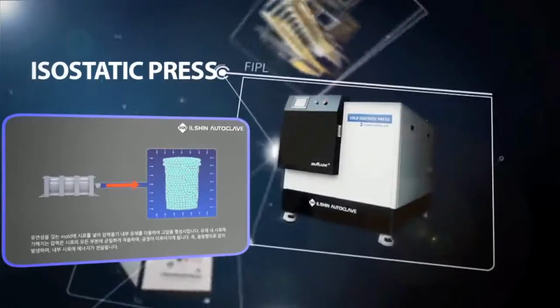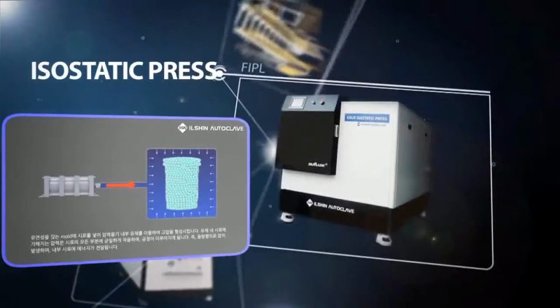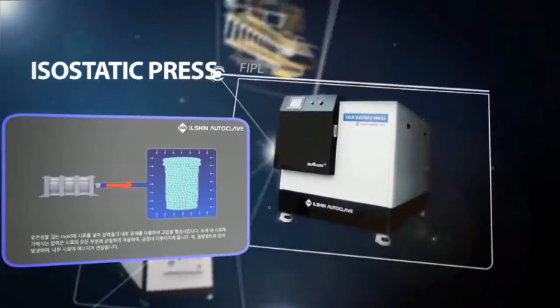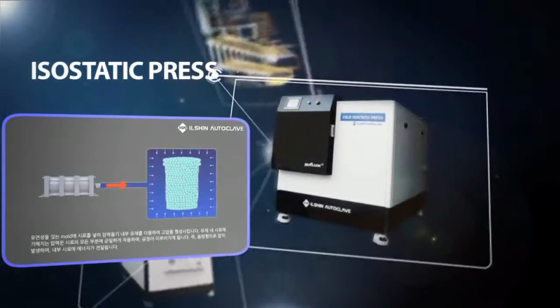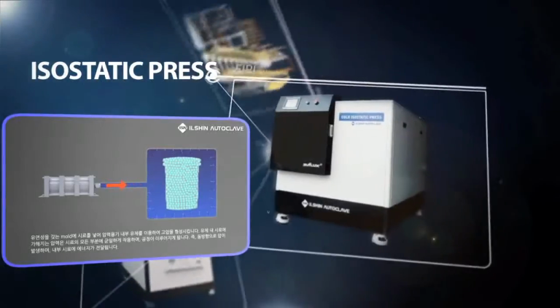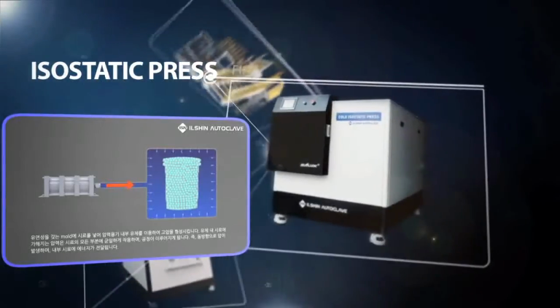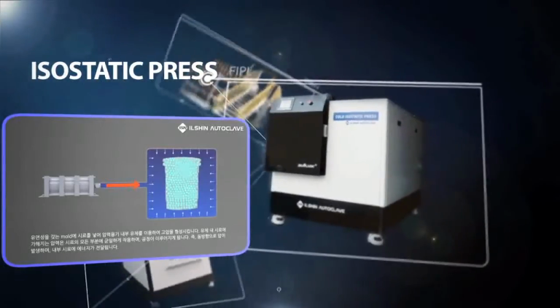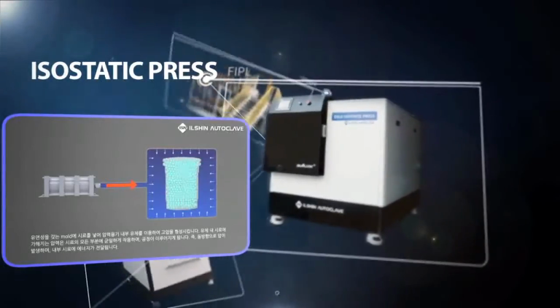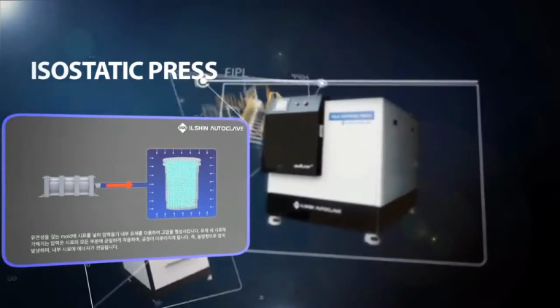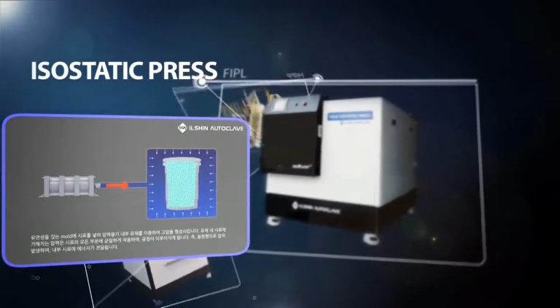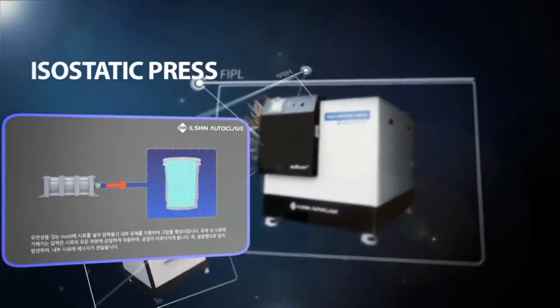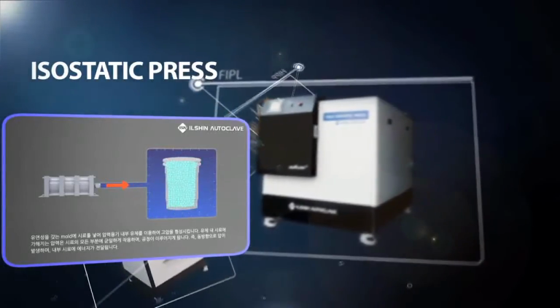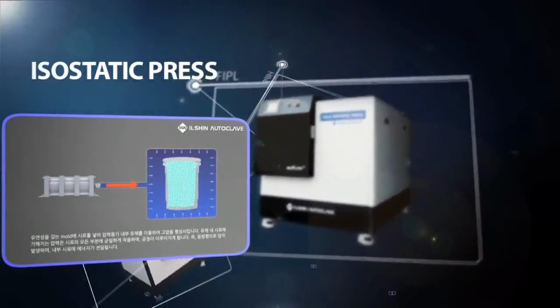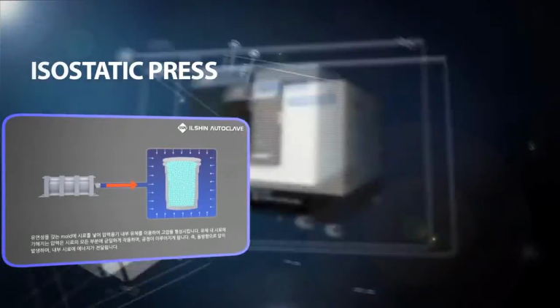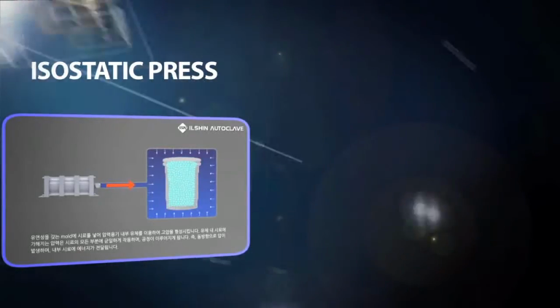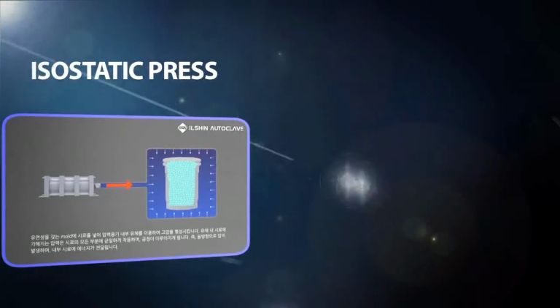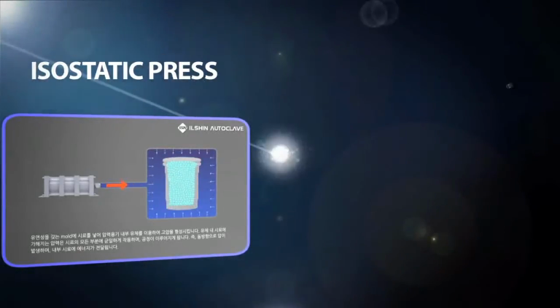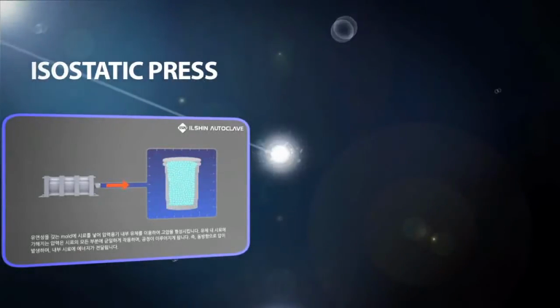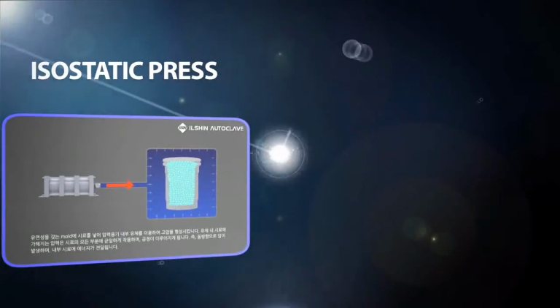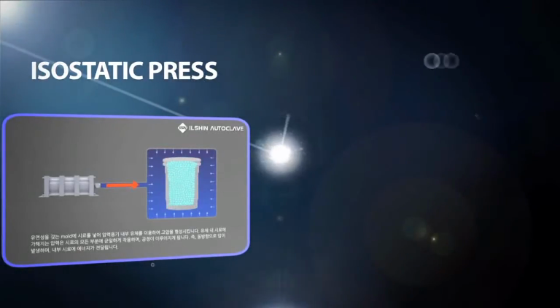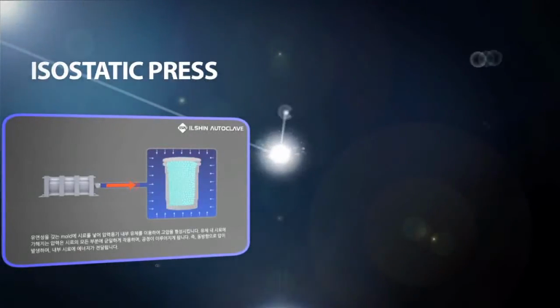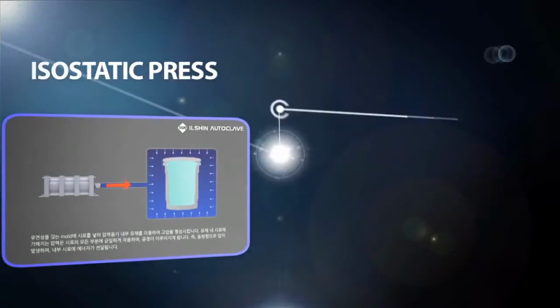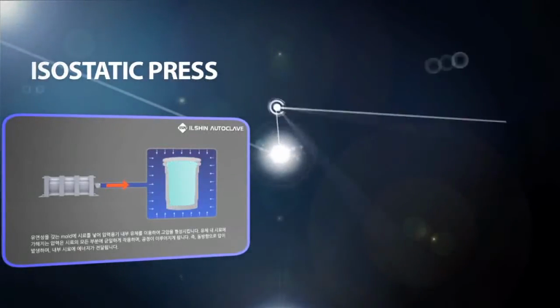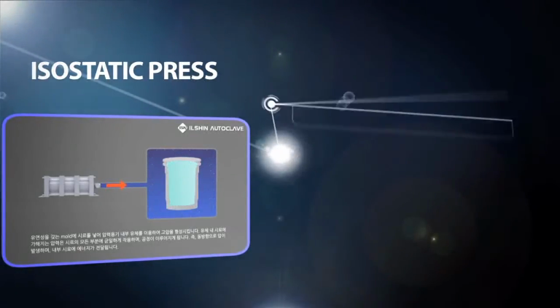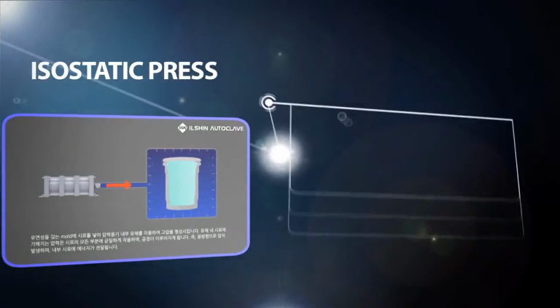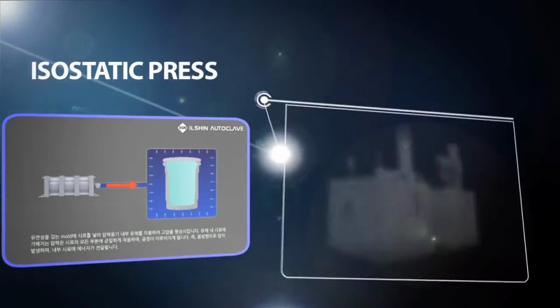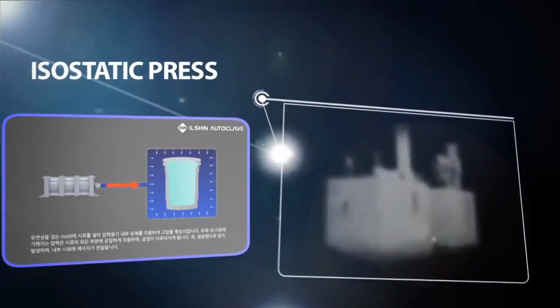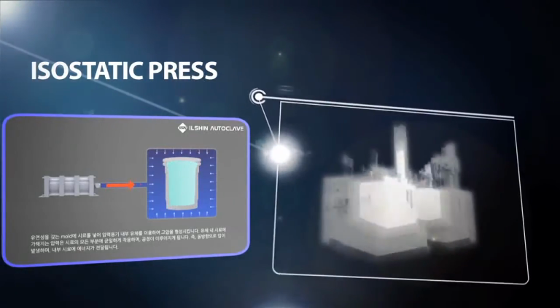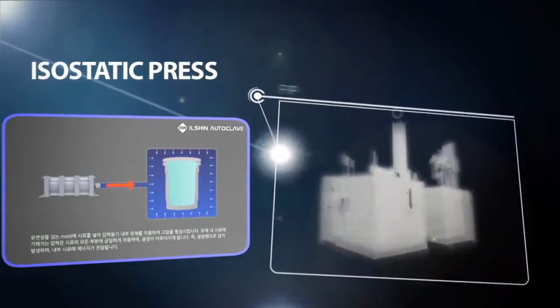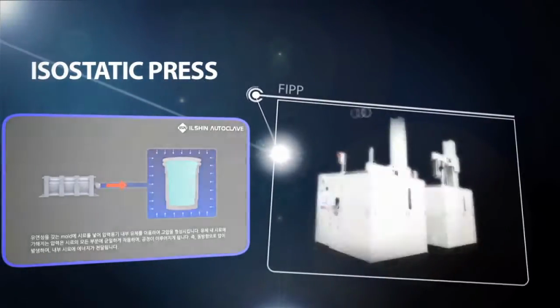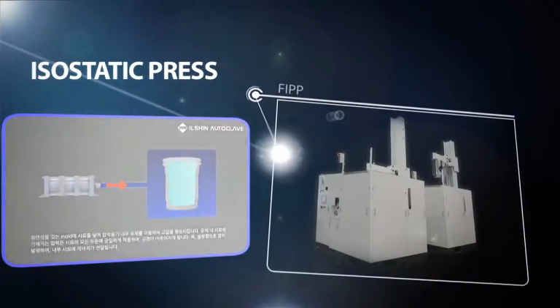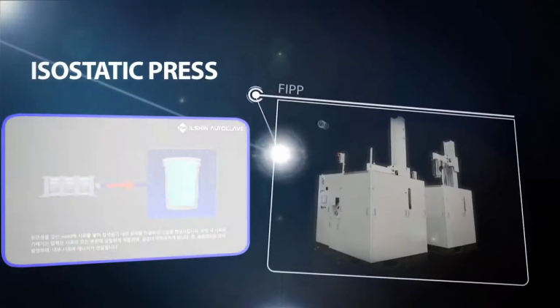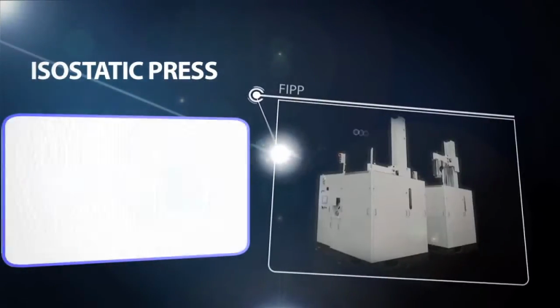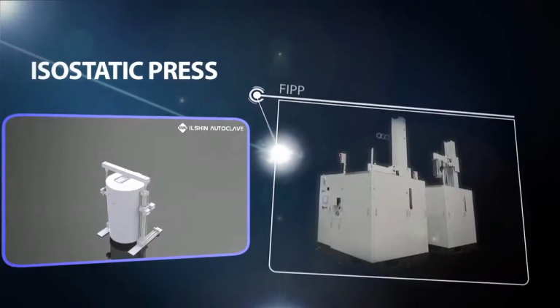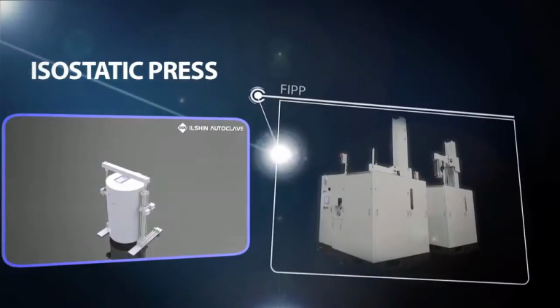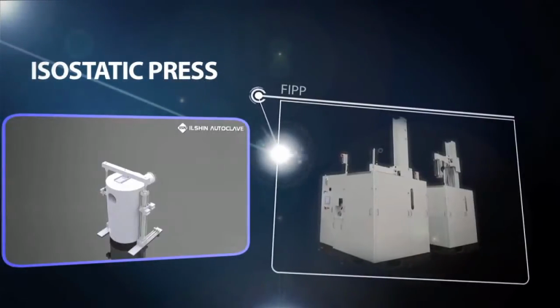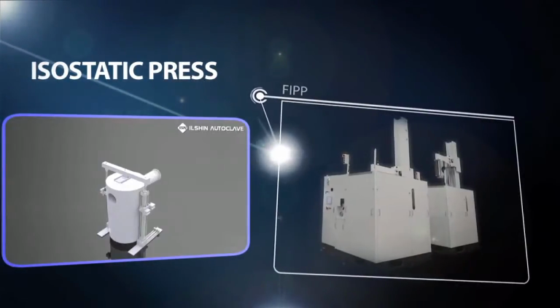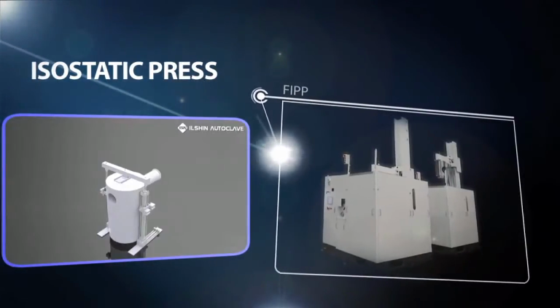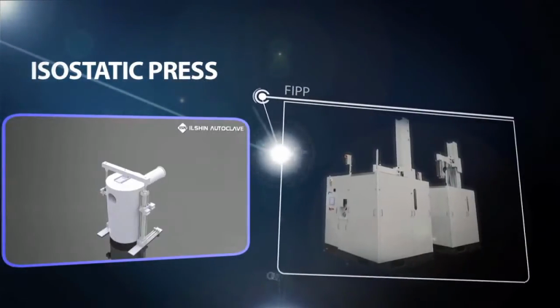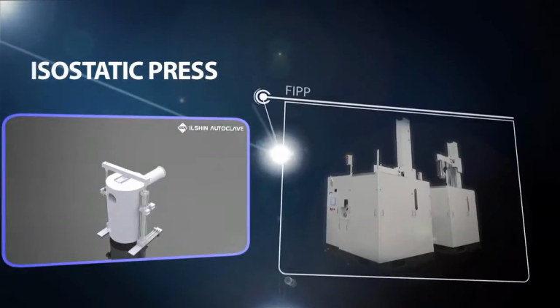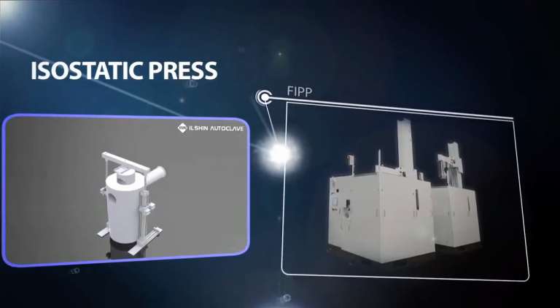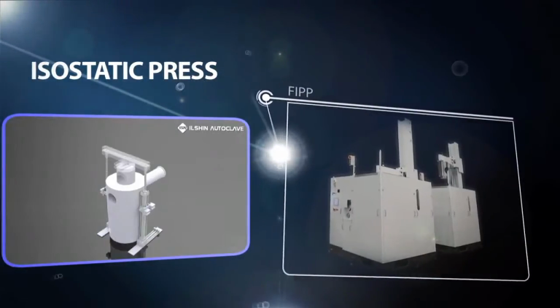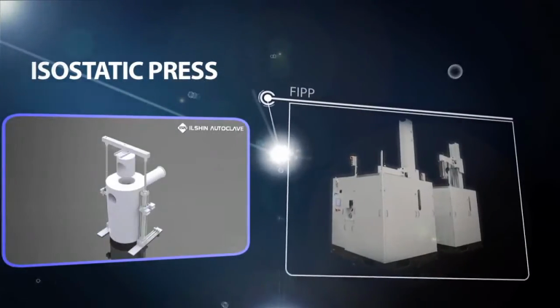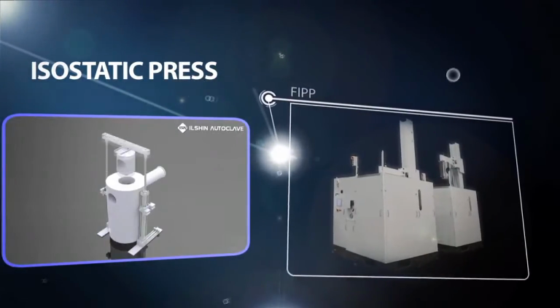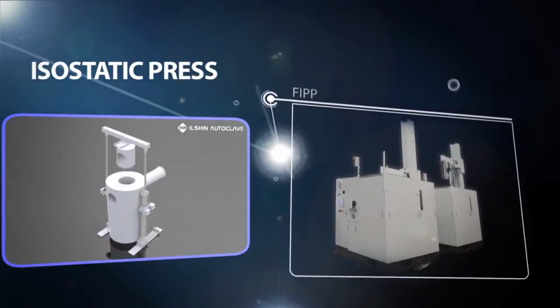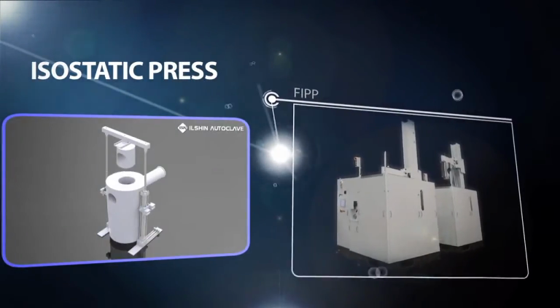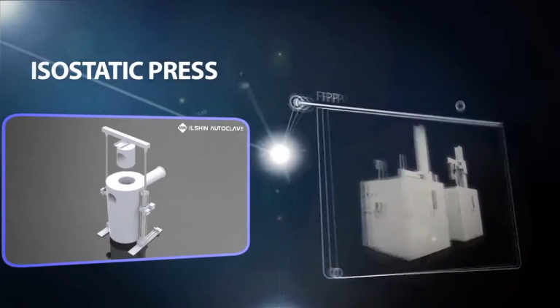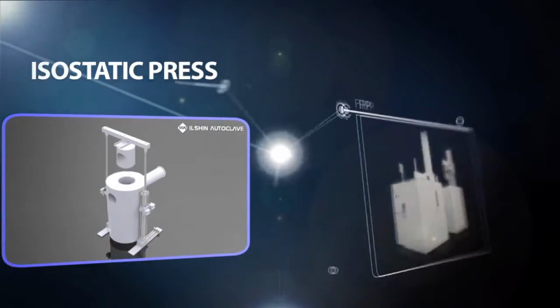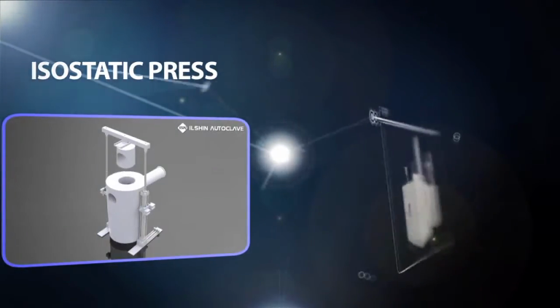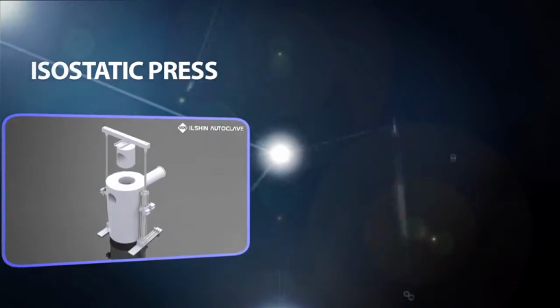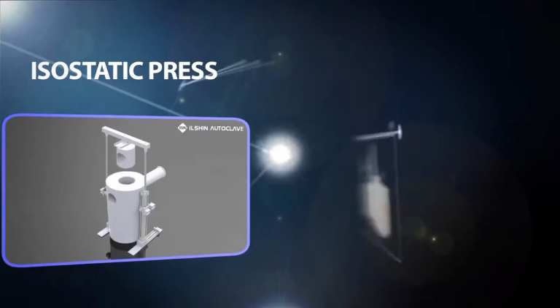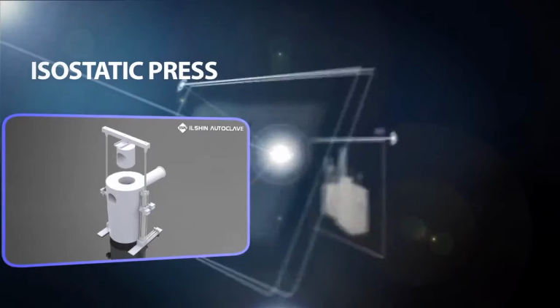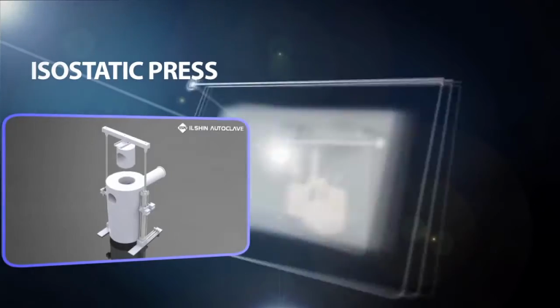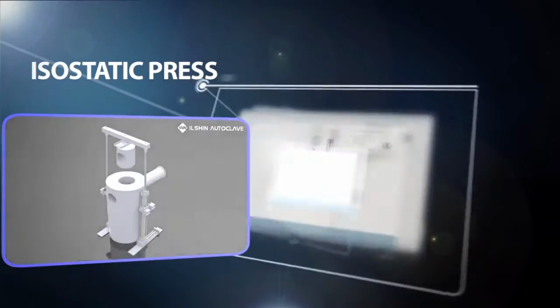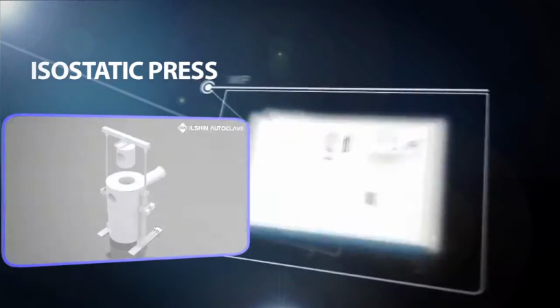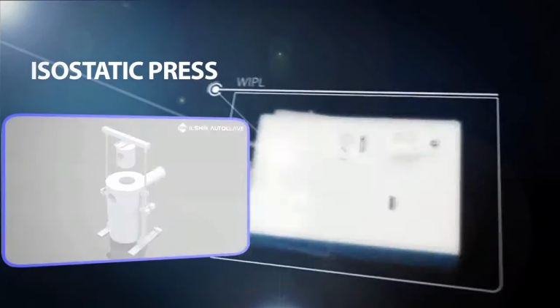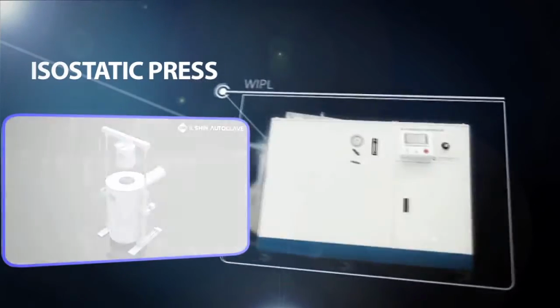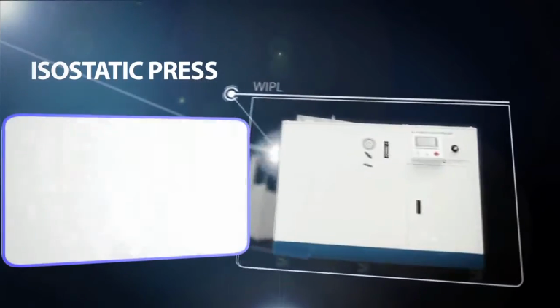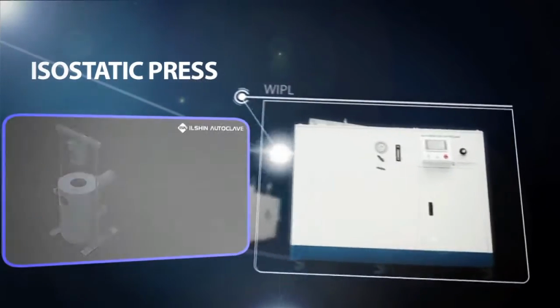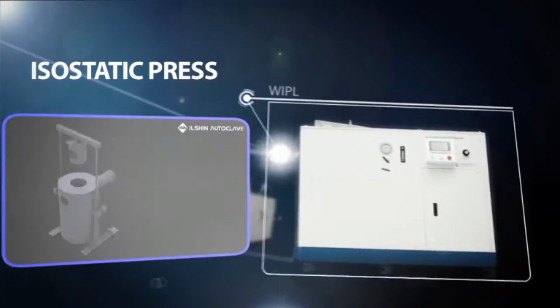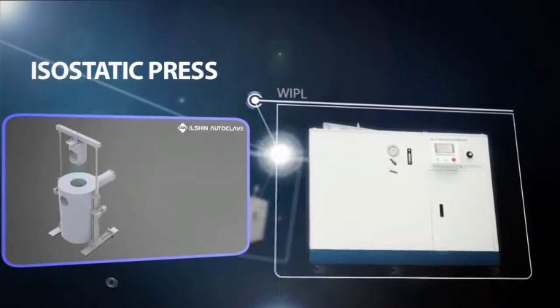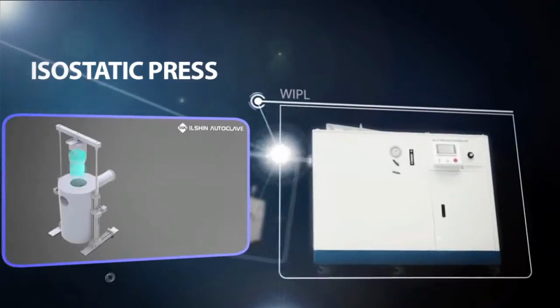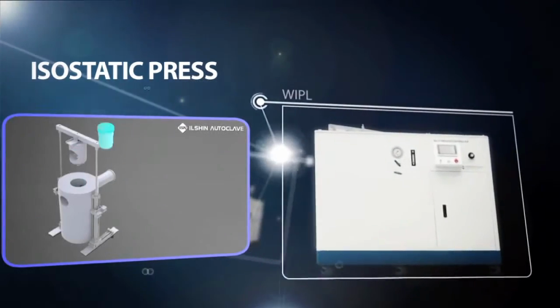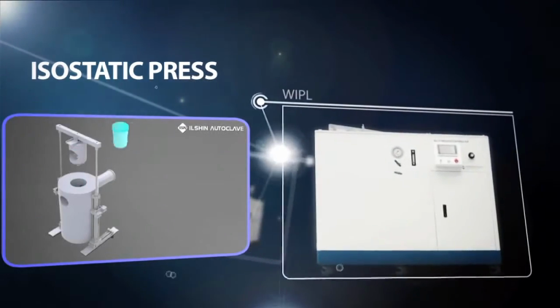By using extreme high pressure, the isostatic press can be used in various fields such as ceramic, metal forming, food, and more.